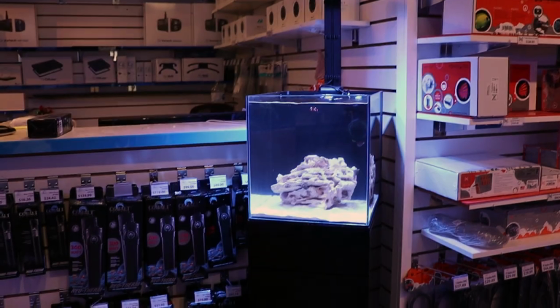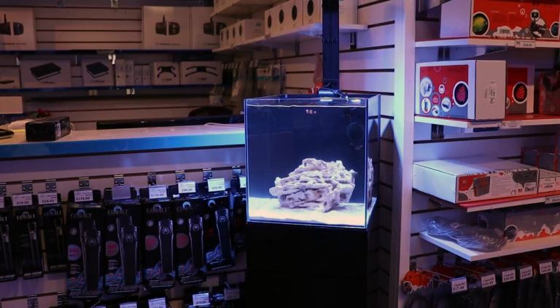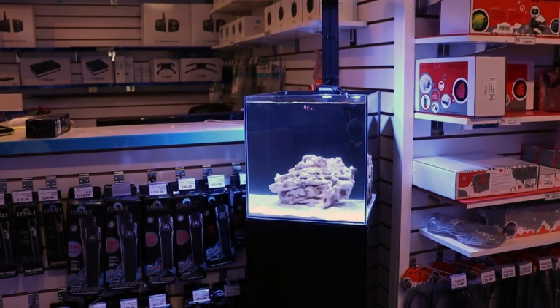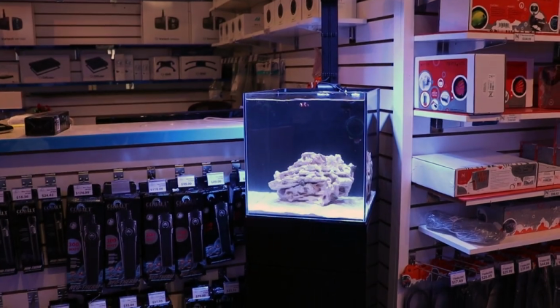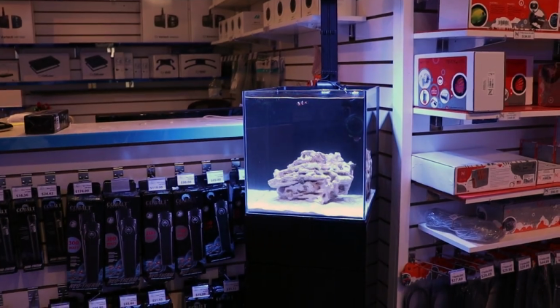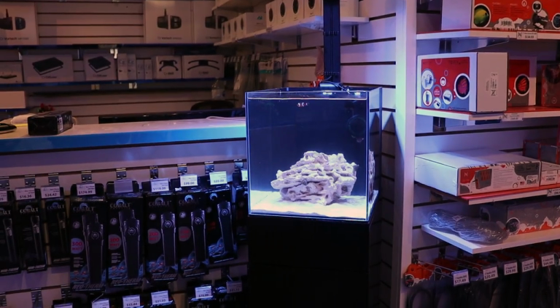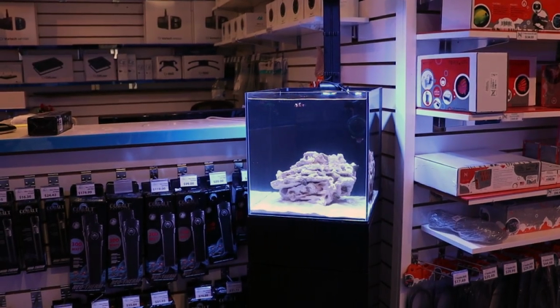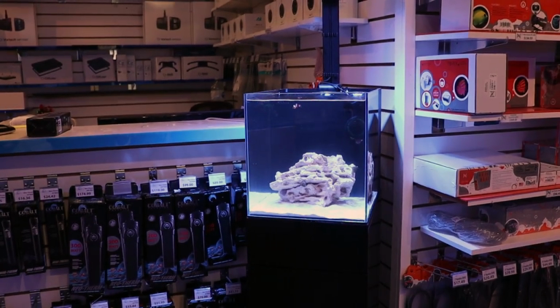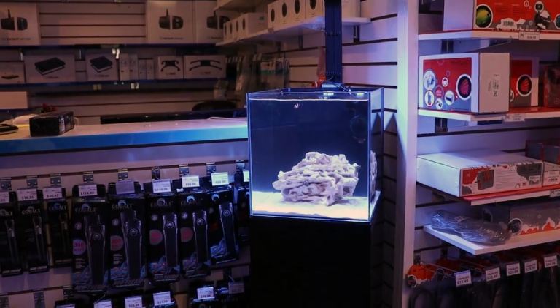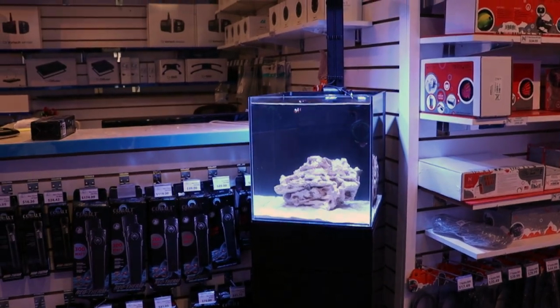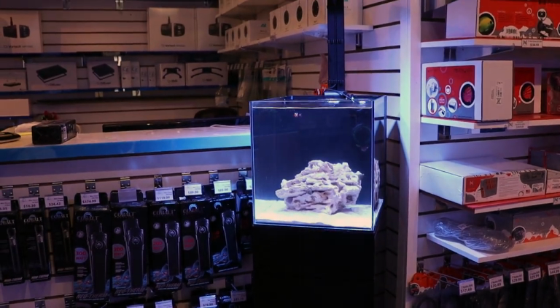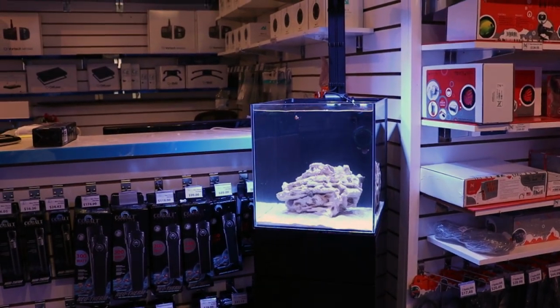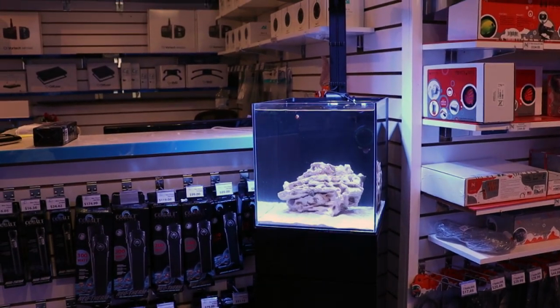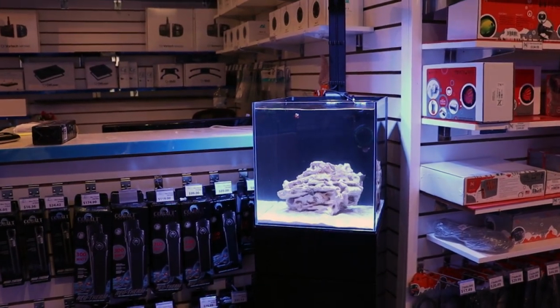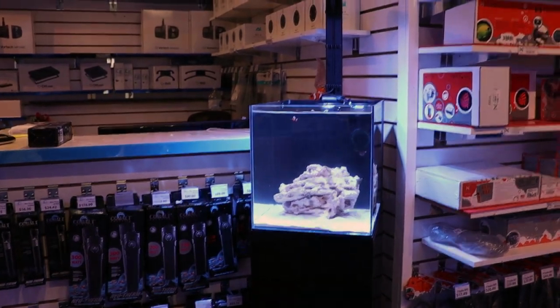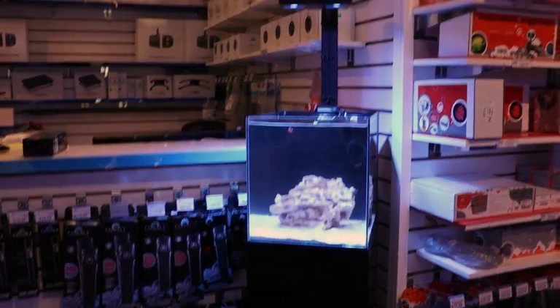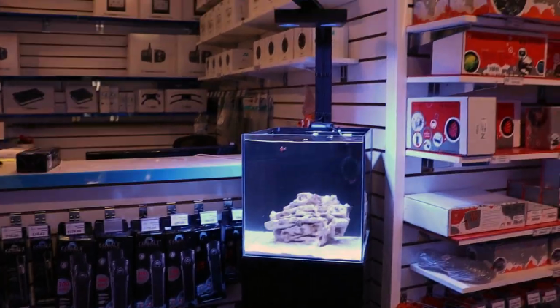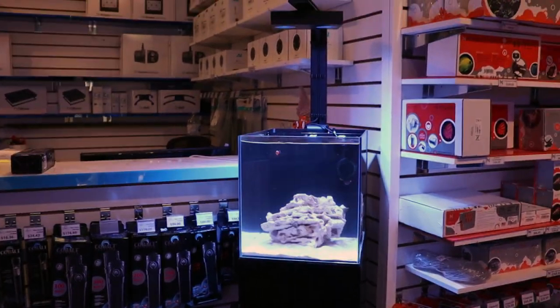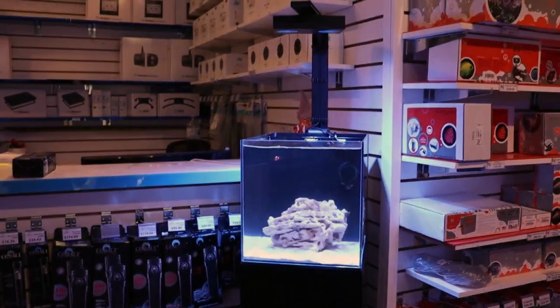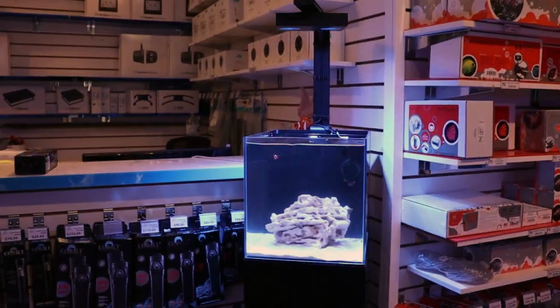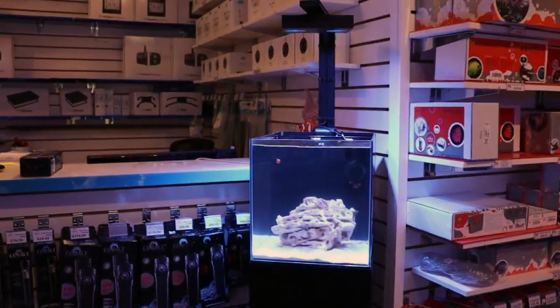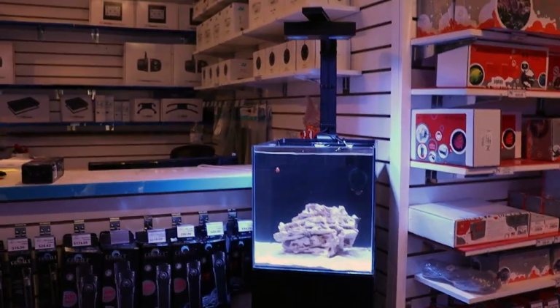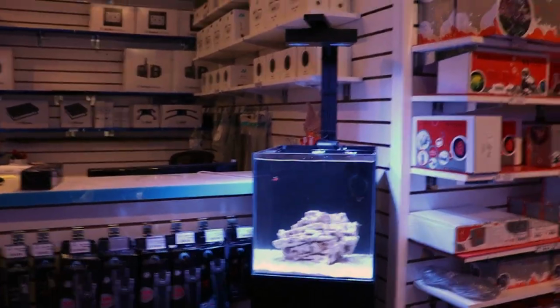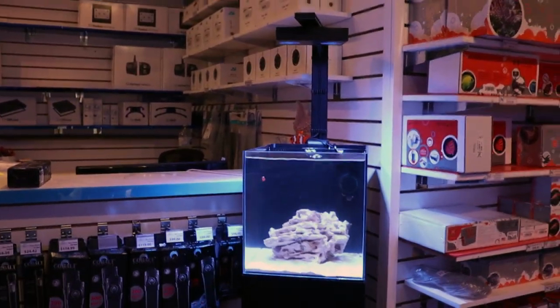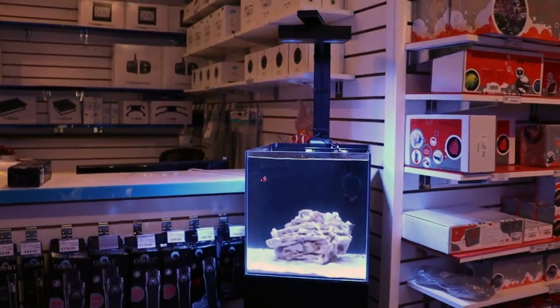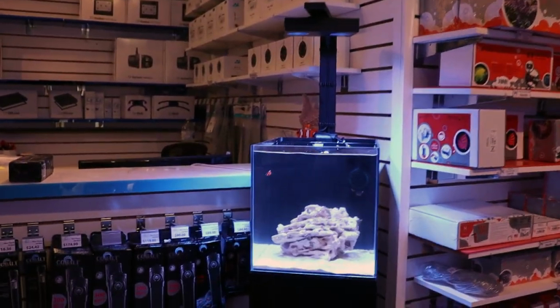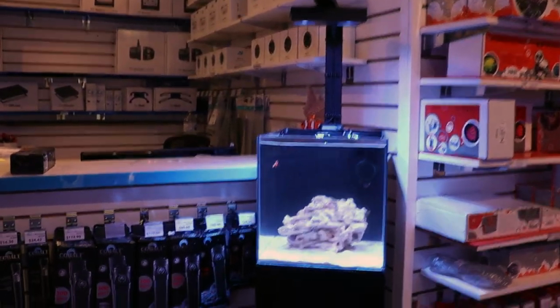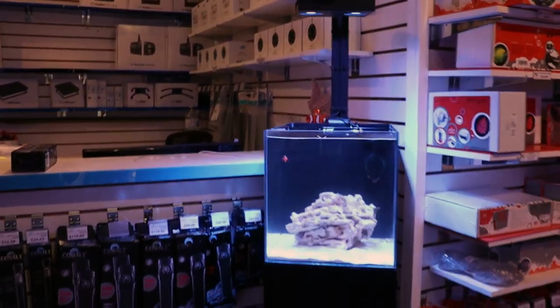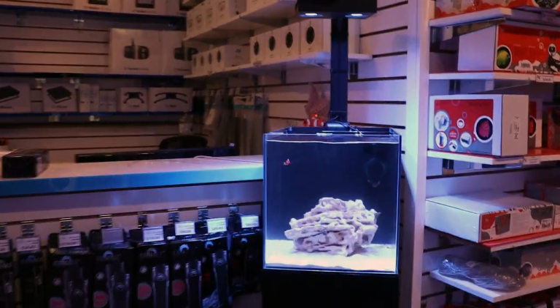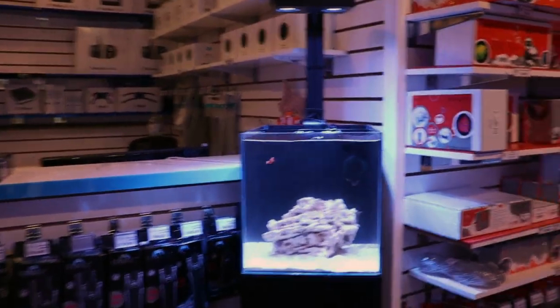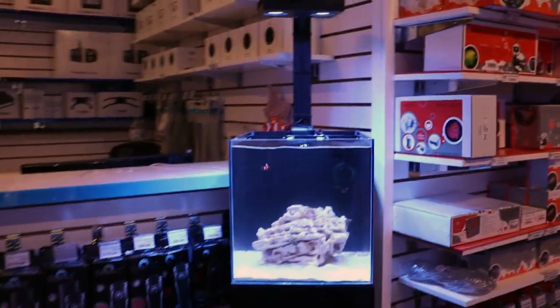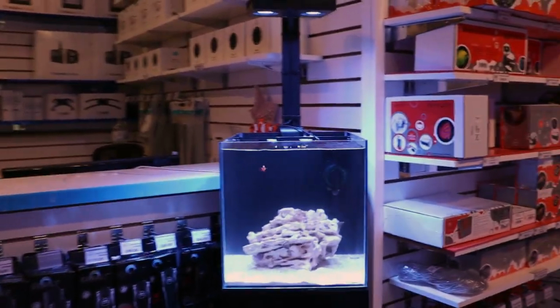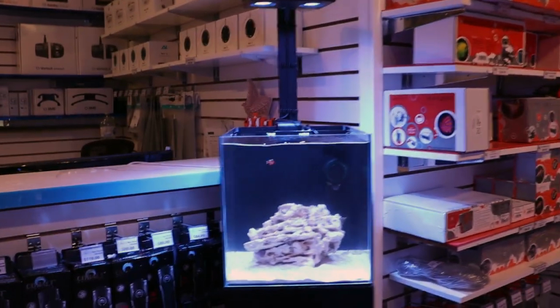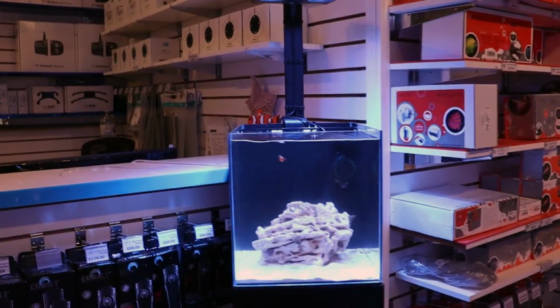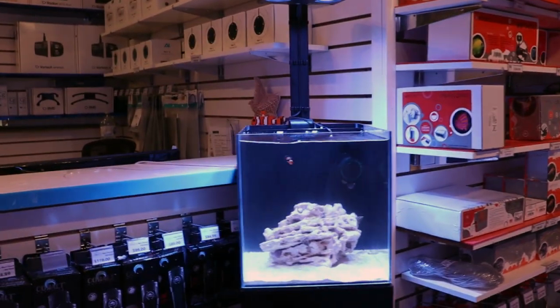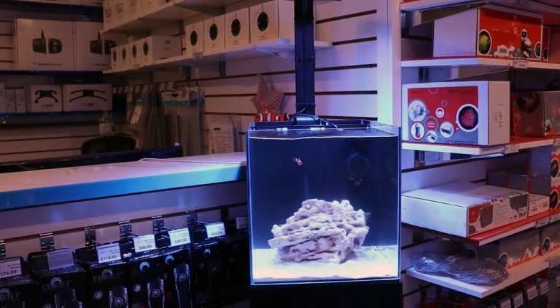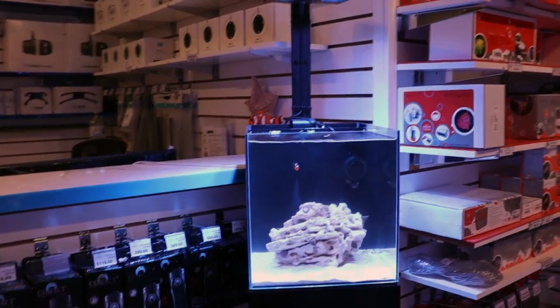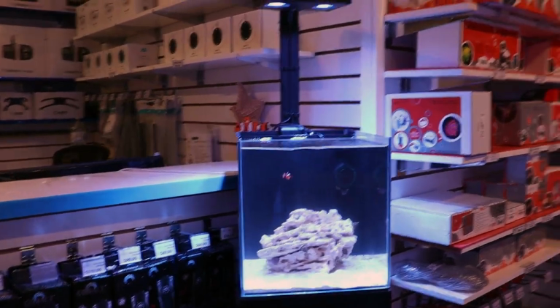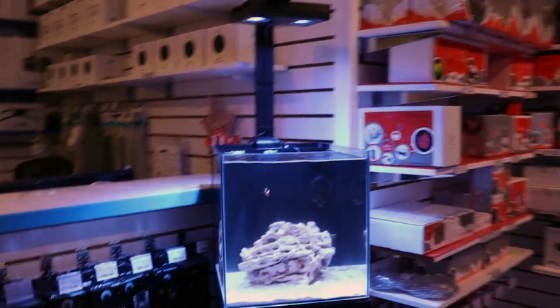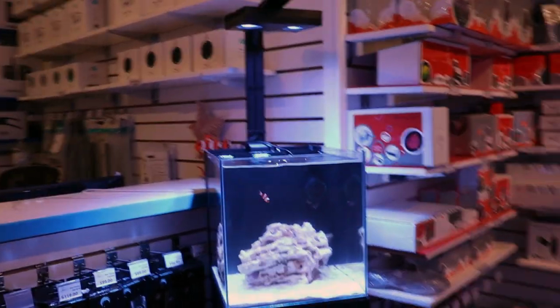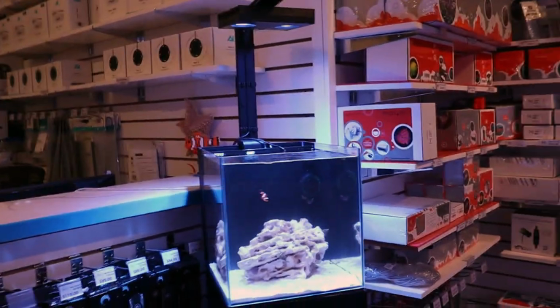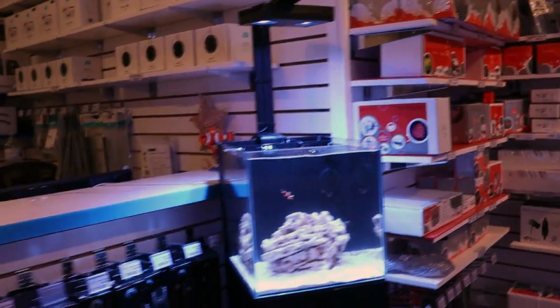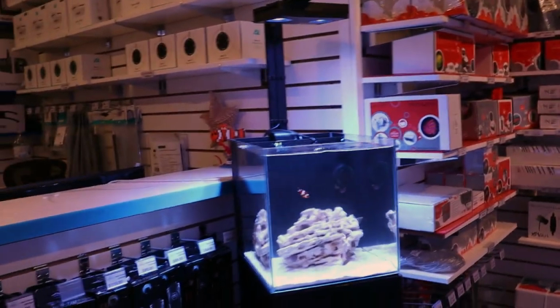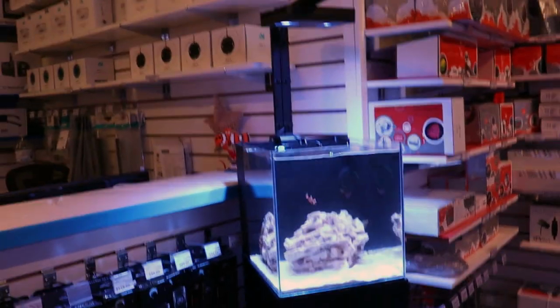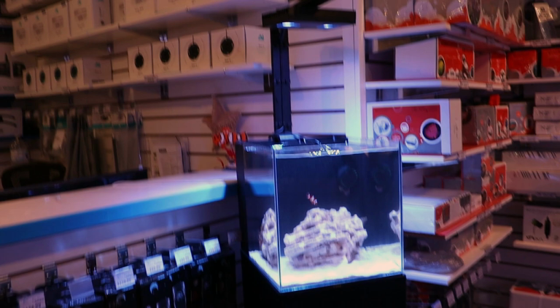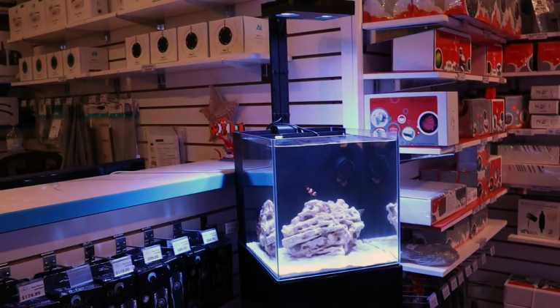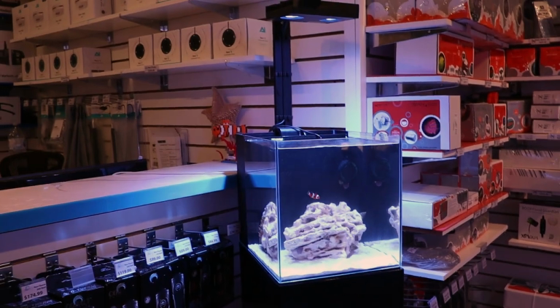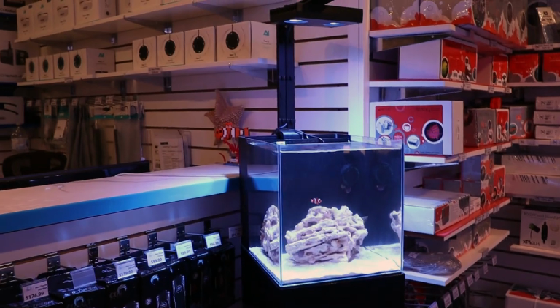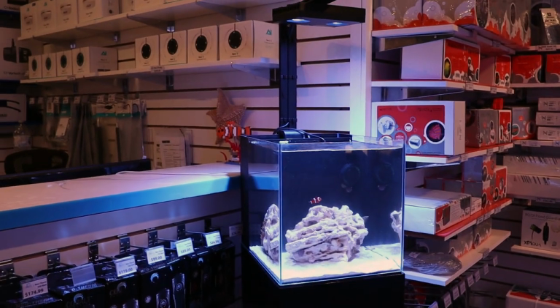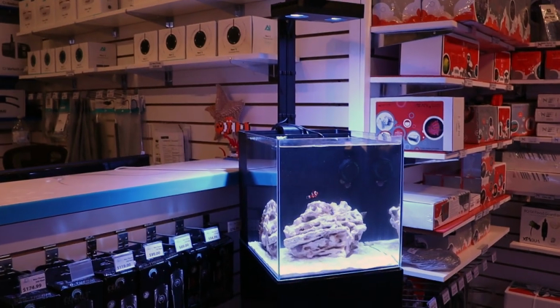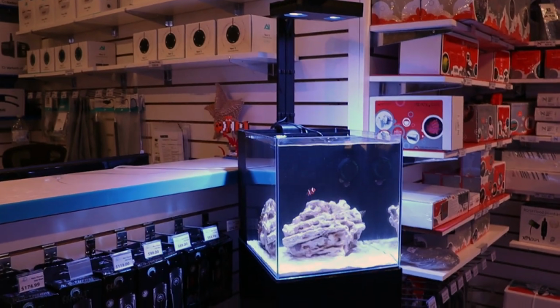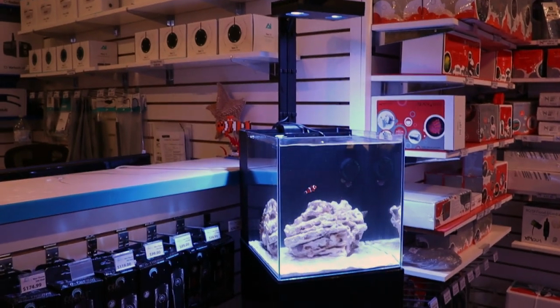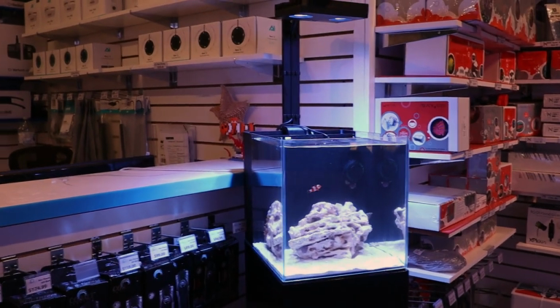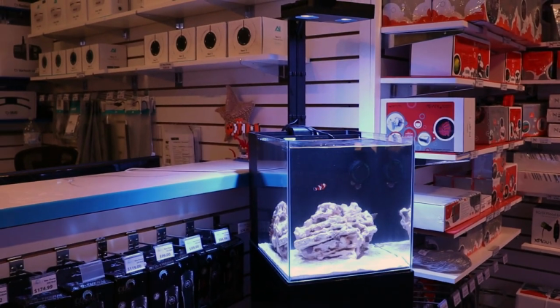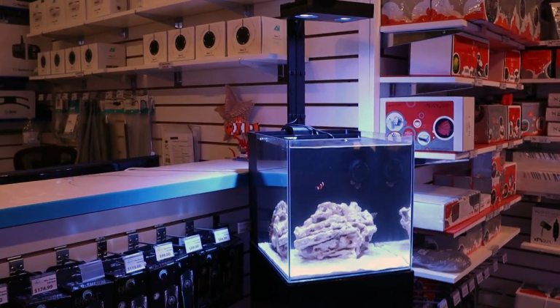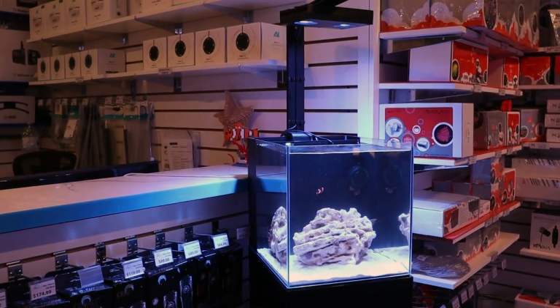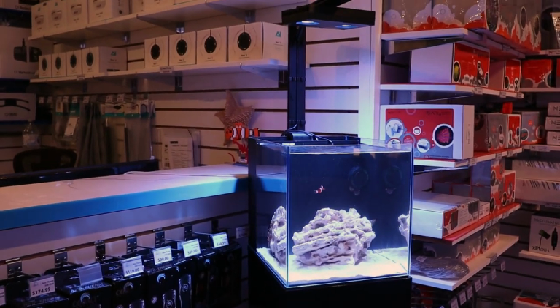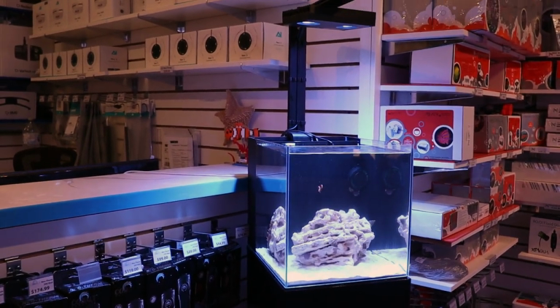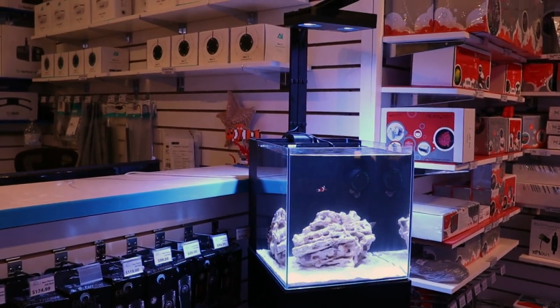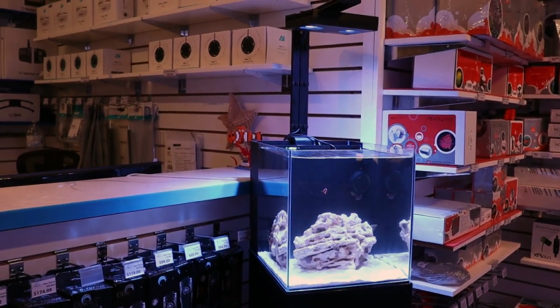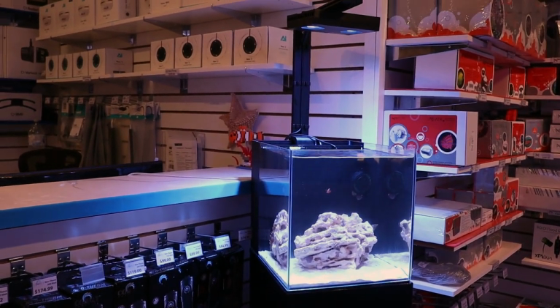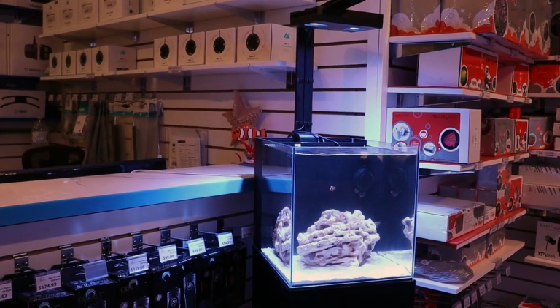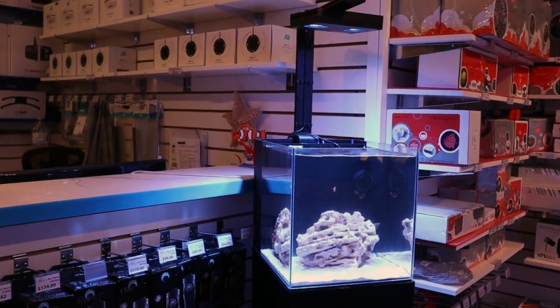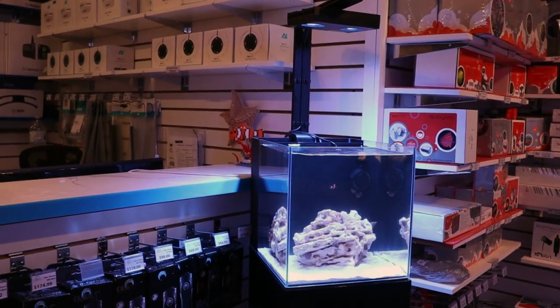What's going on, my fellow reefers, for Fragbox TV. Finally, we are going to put some corals in our very expensive nano reef tank.